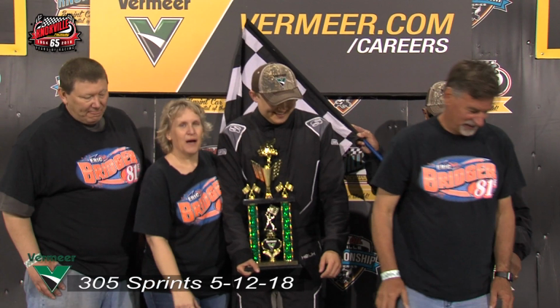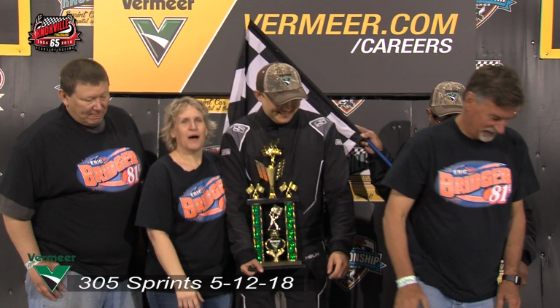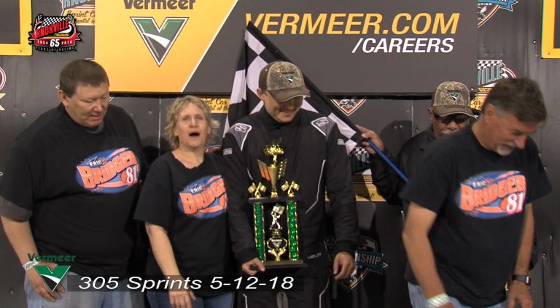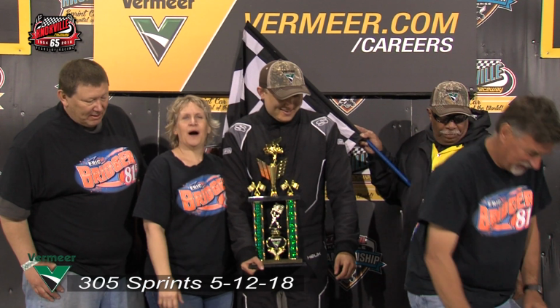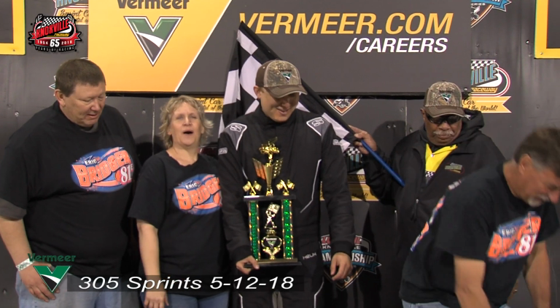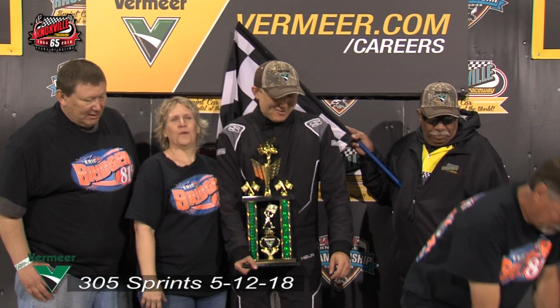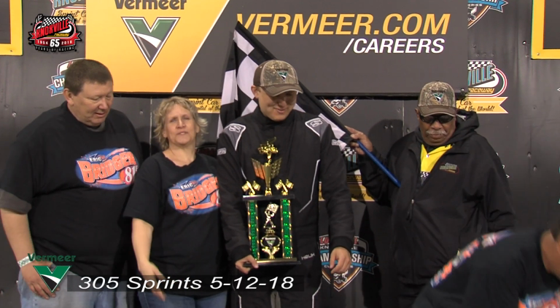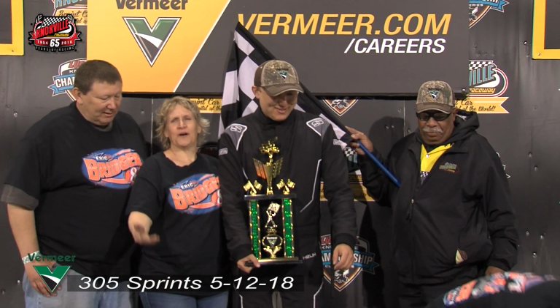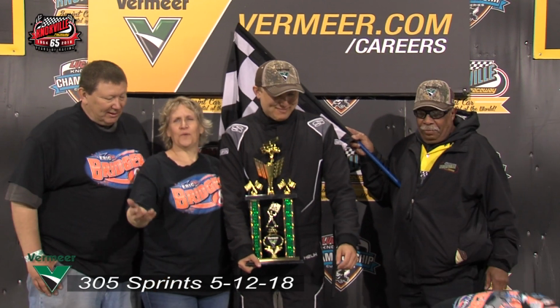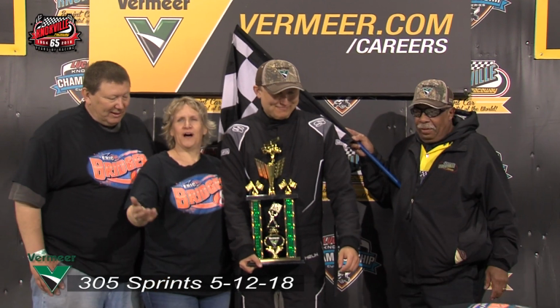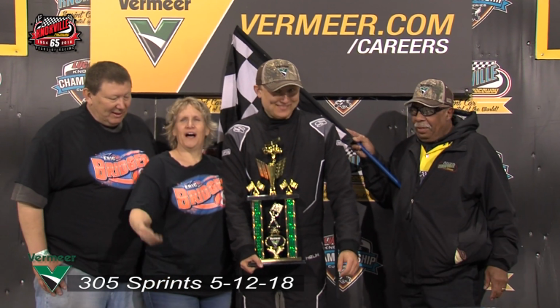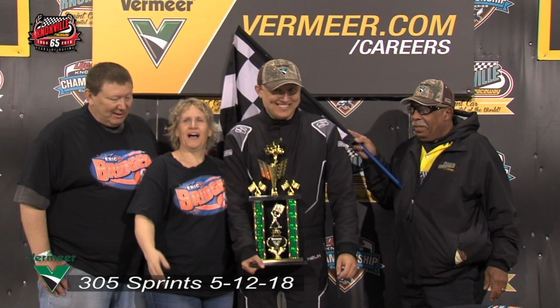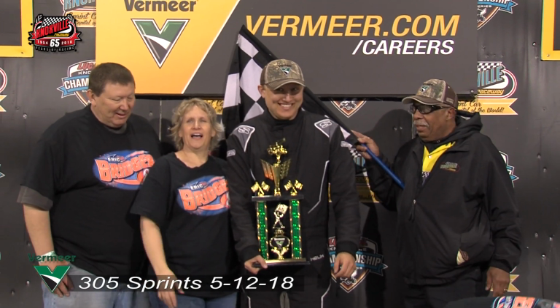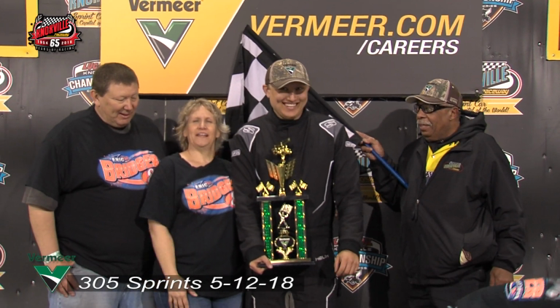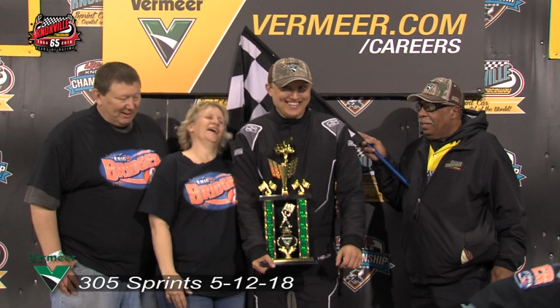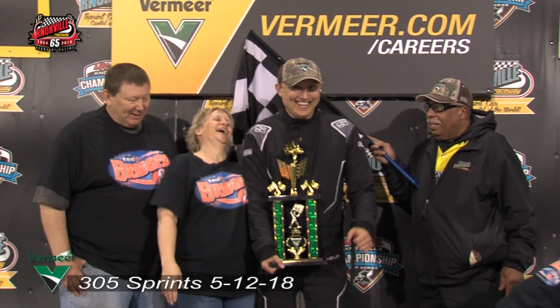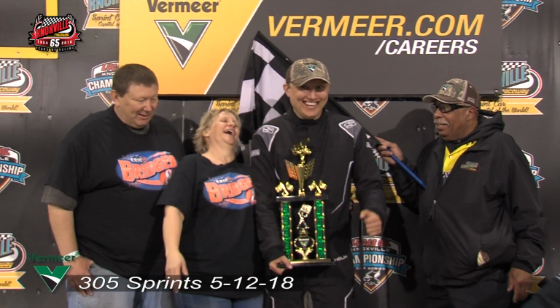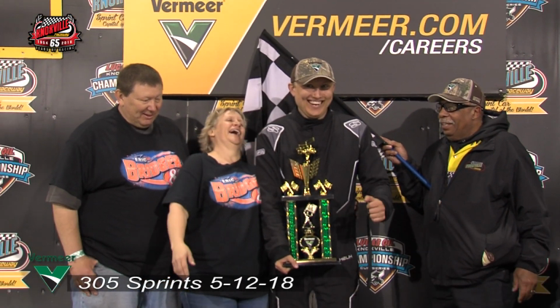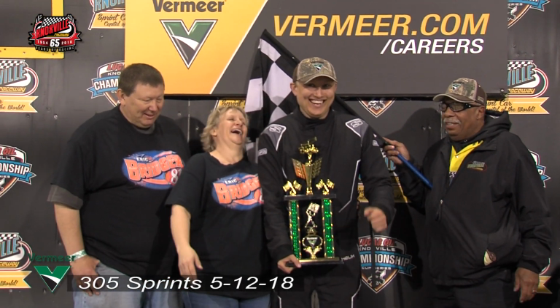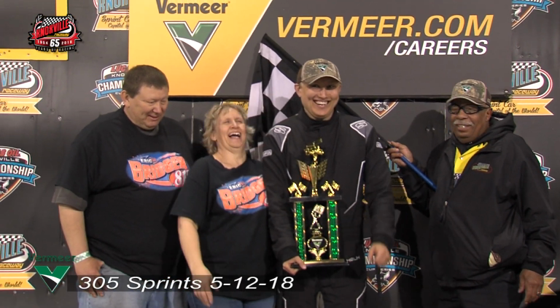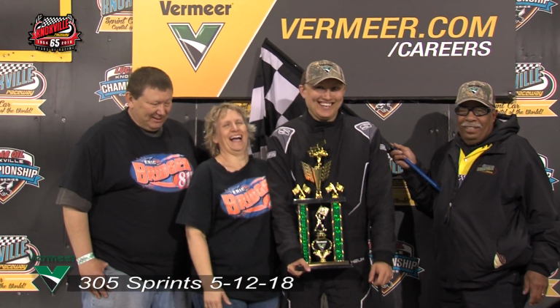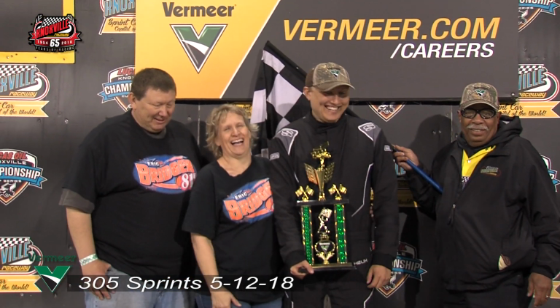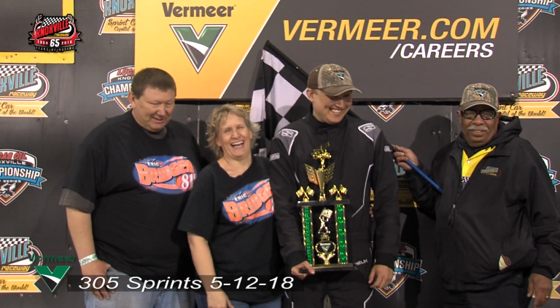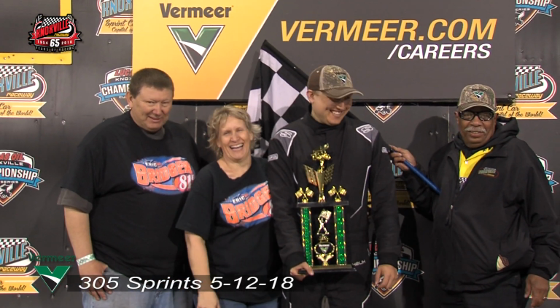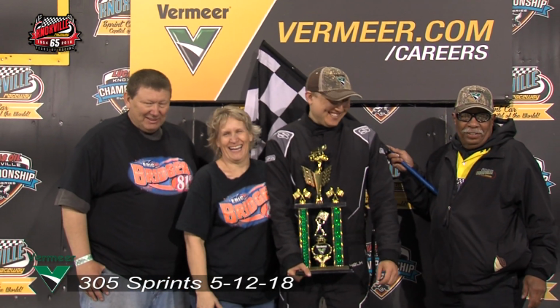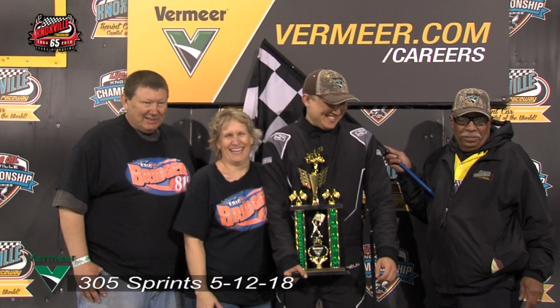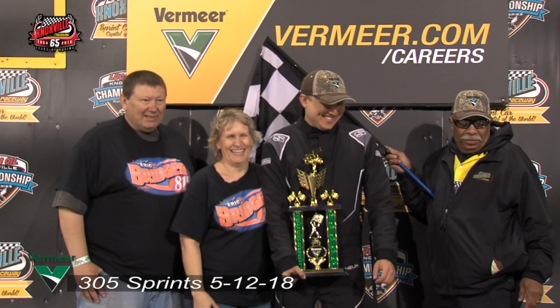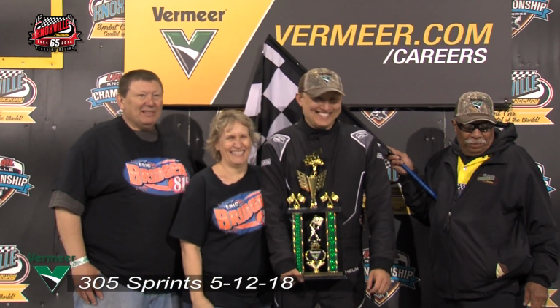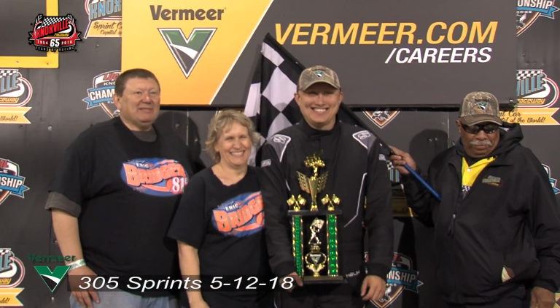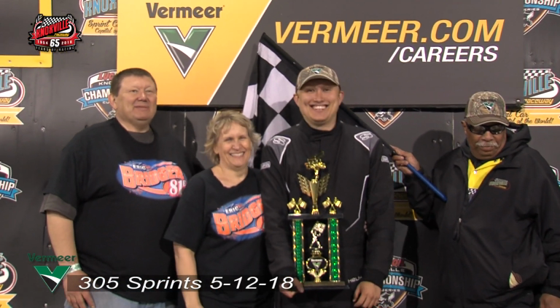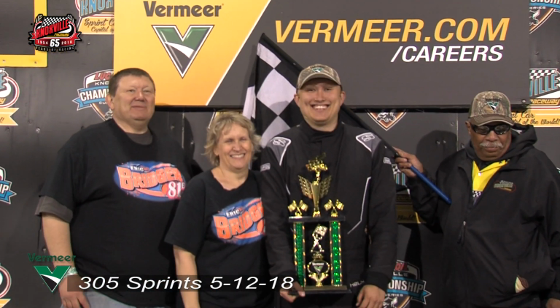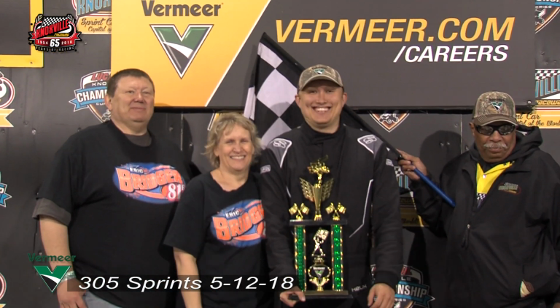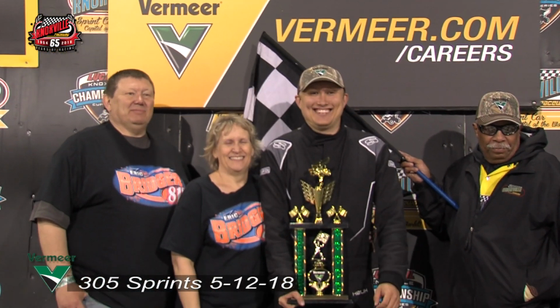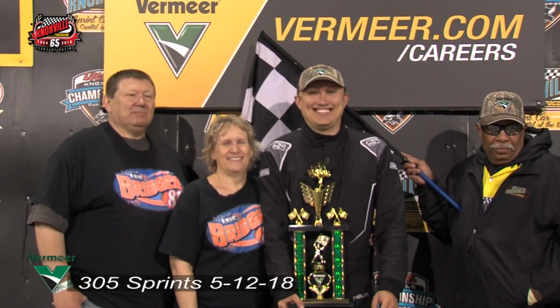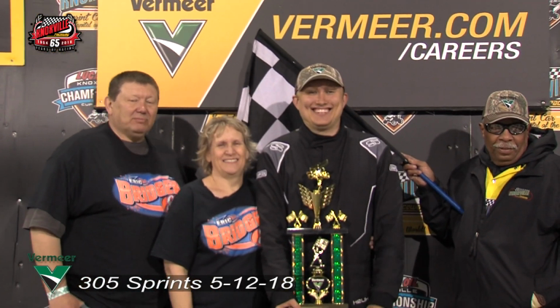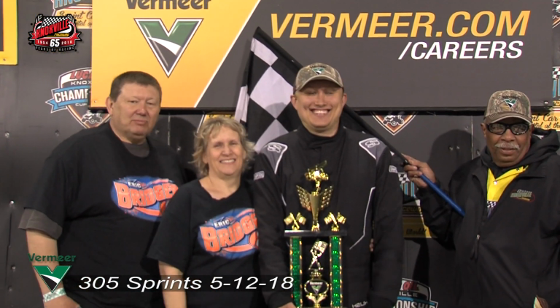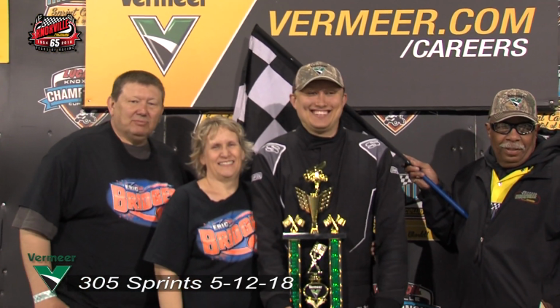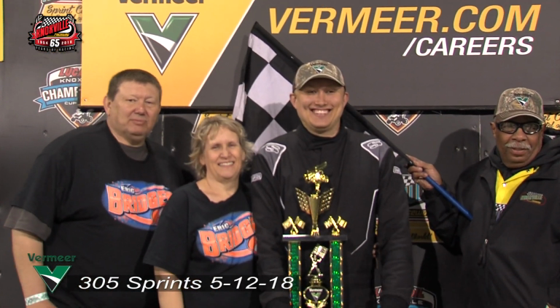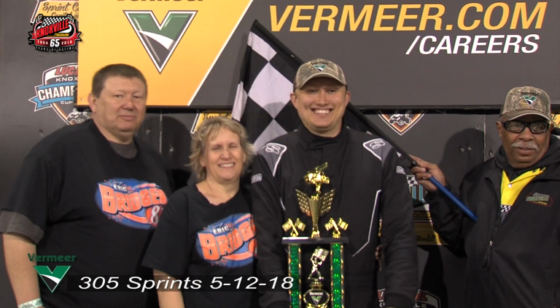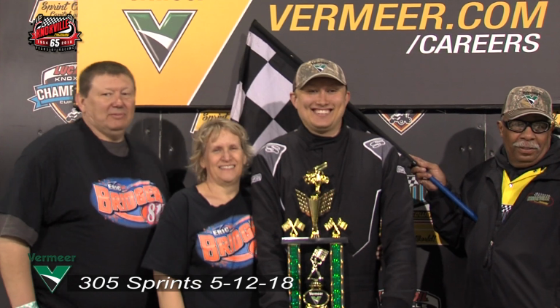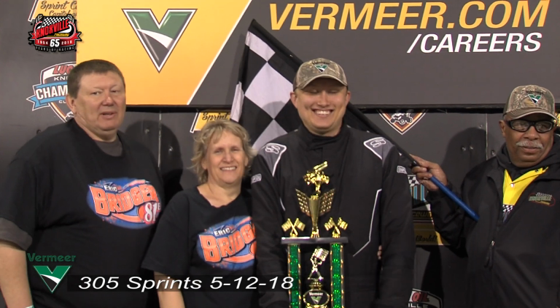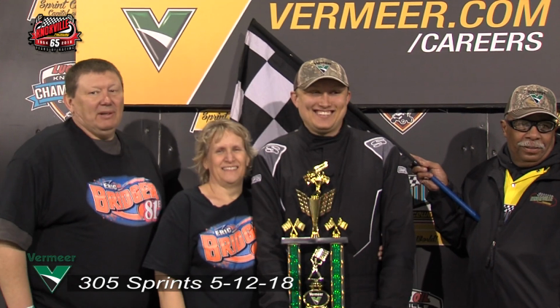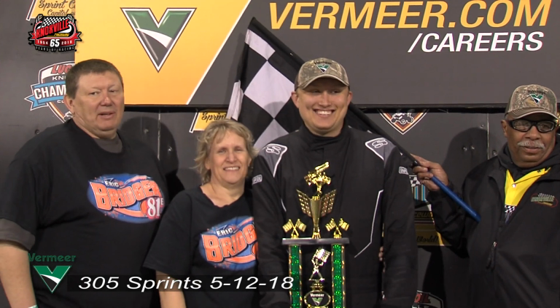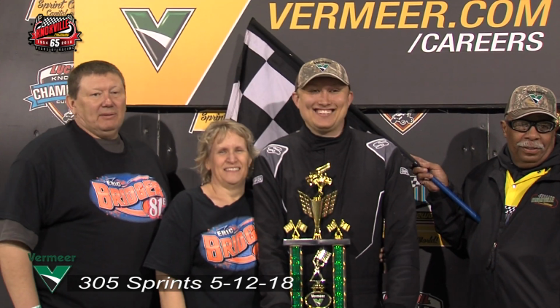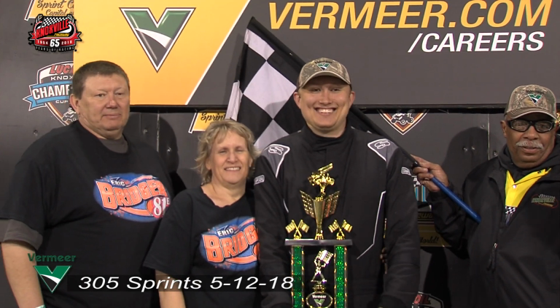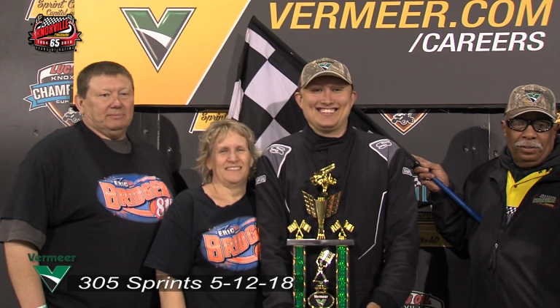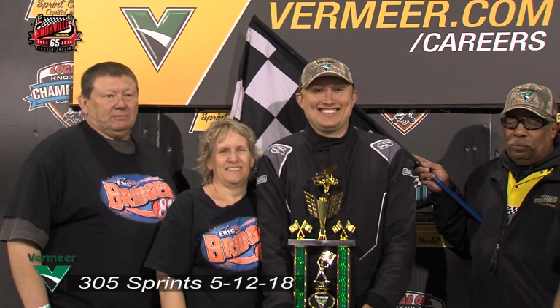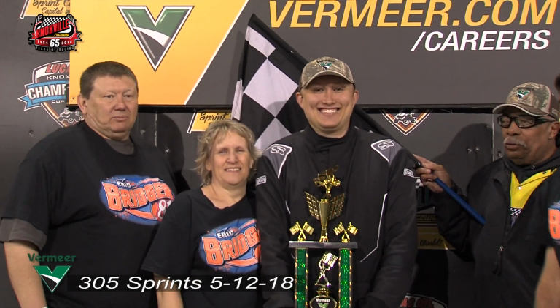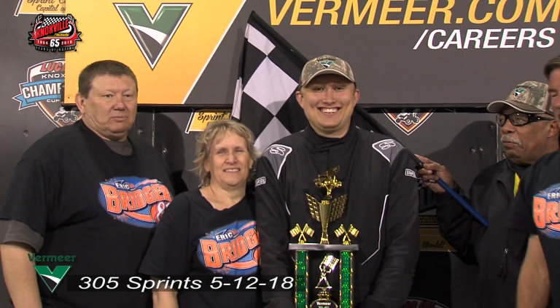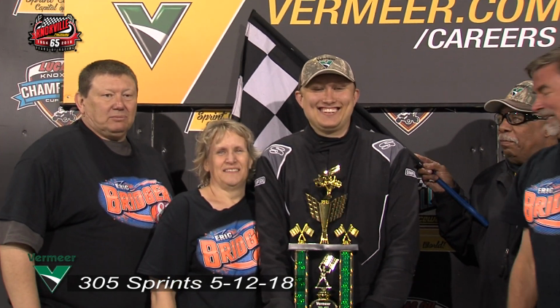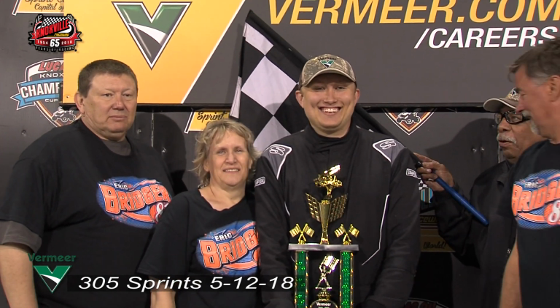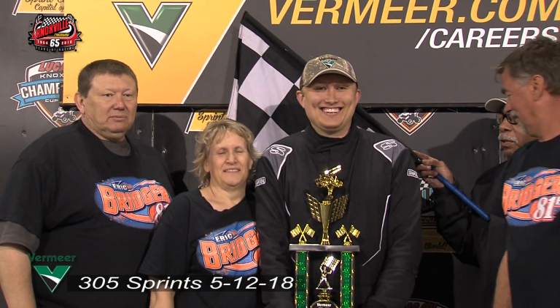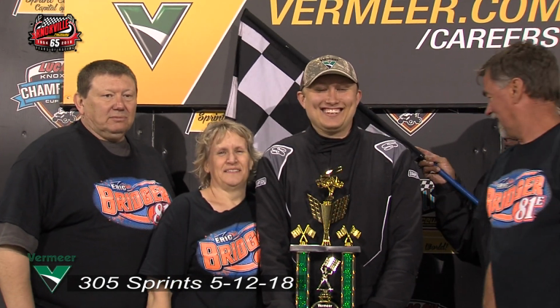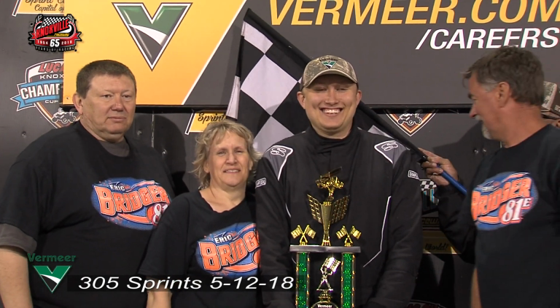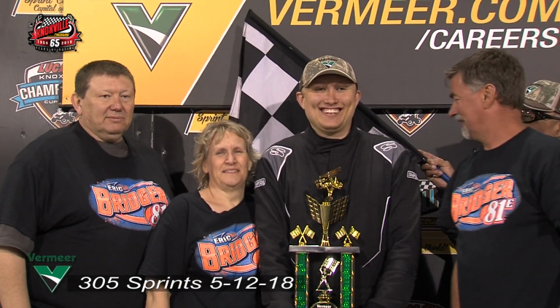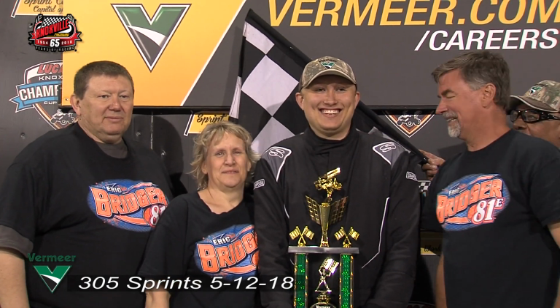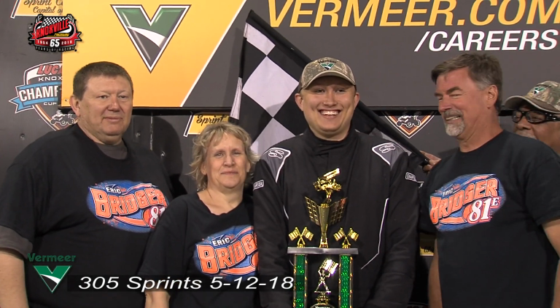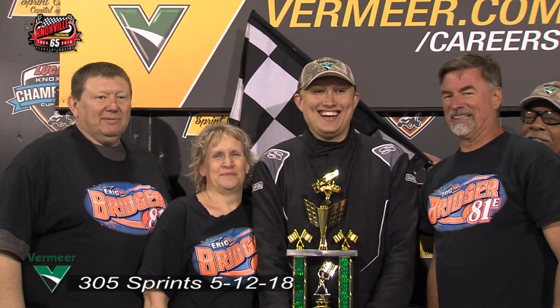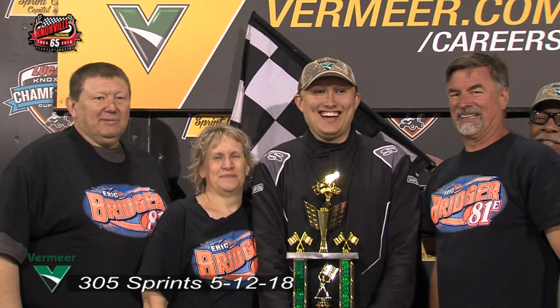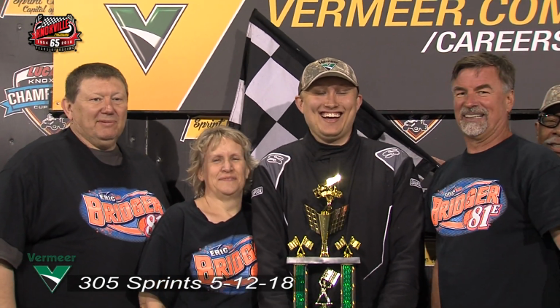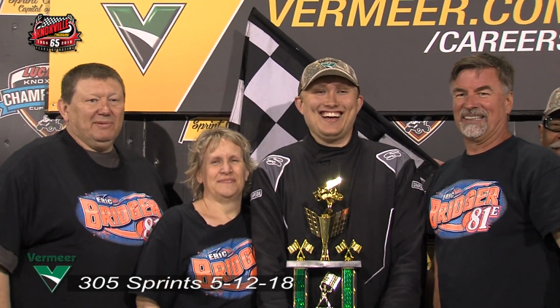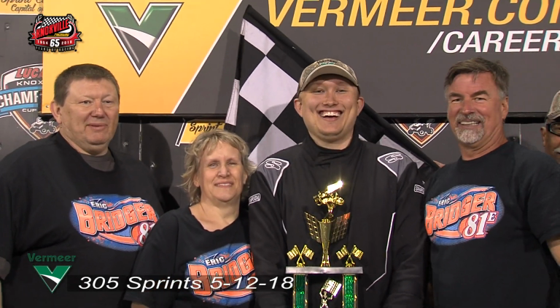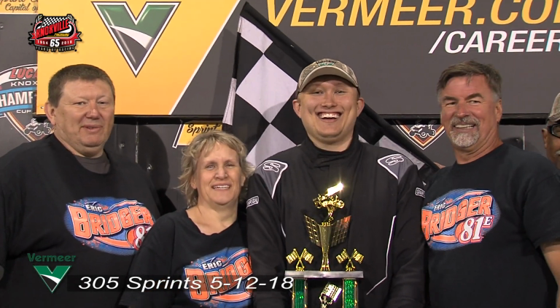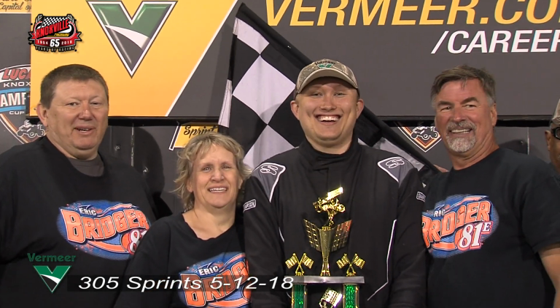You got into that lap traffic with about five to go and you had an opportunity then. I thought, well, Kevin got there better — maybe next time. But you got it done. Yeah, it was pretty good.